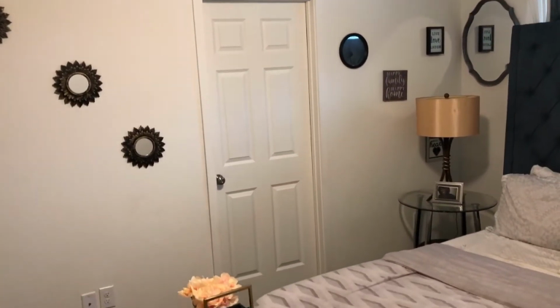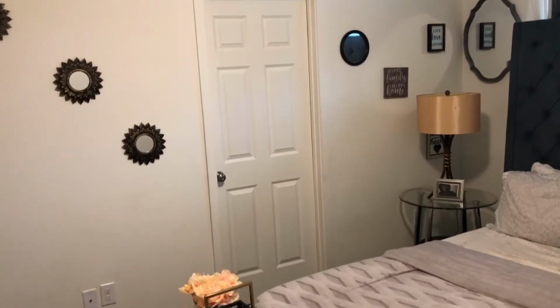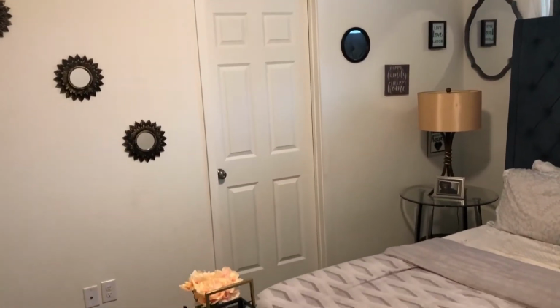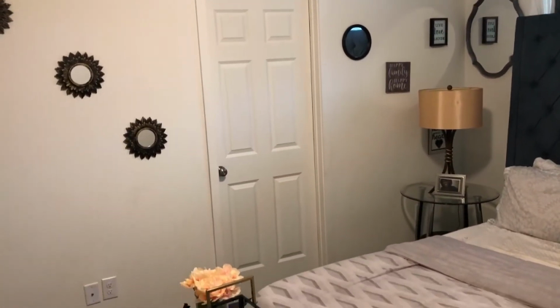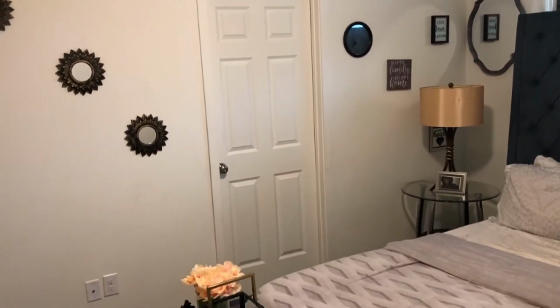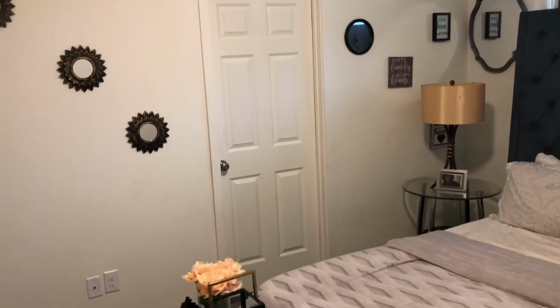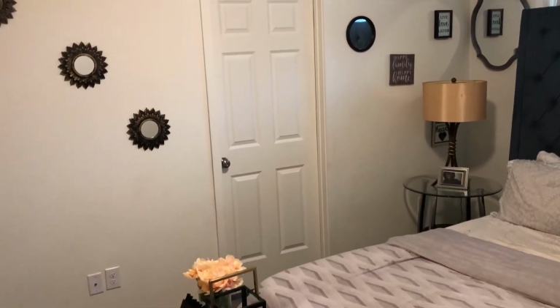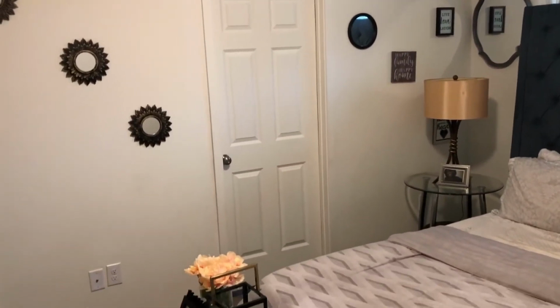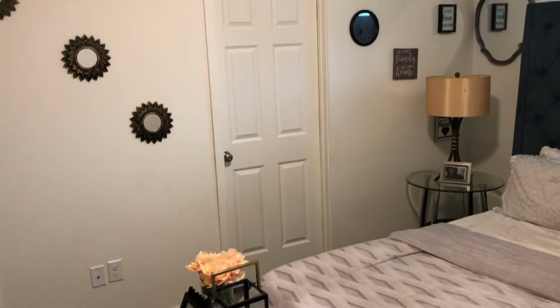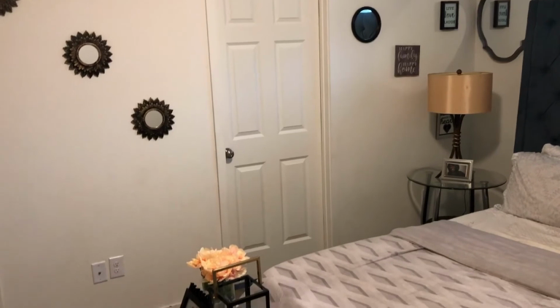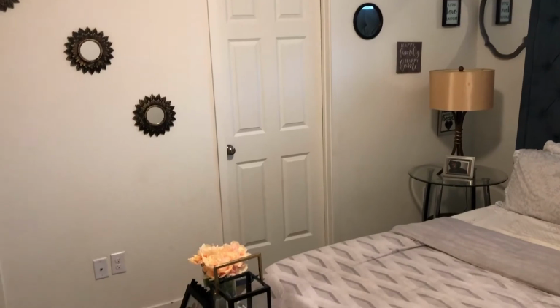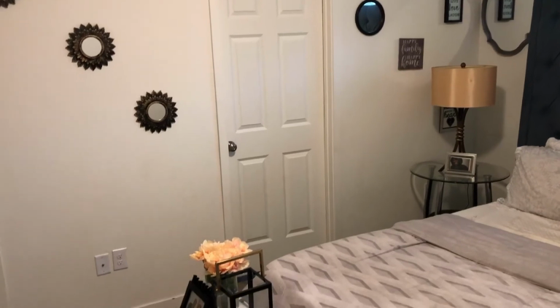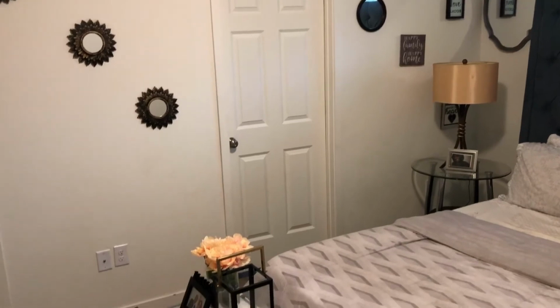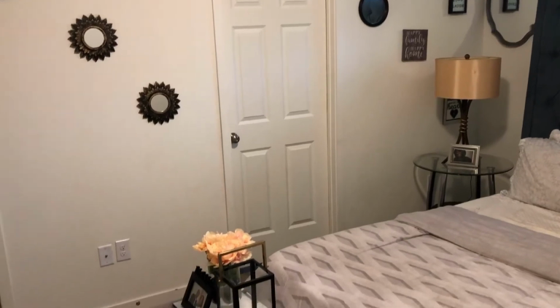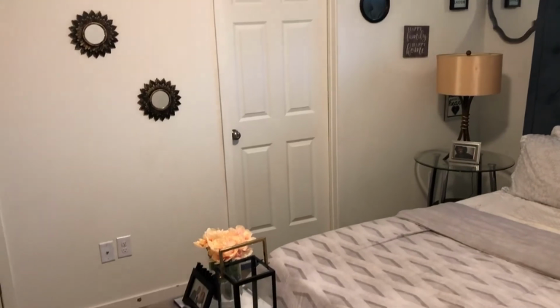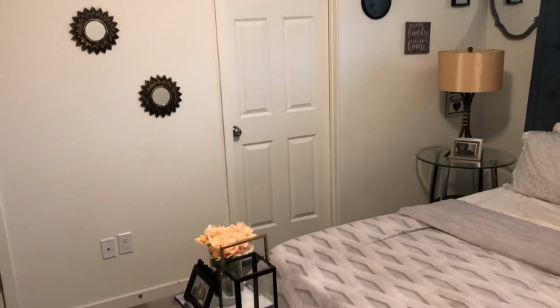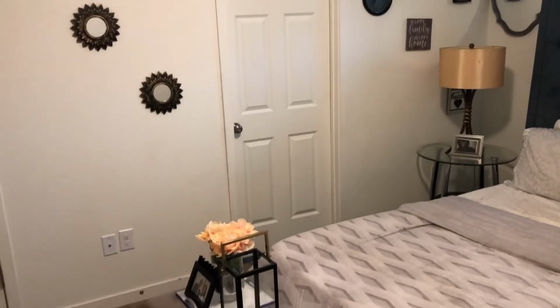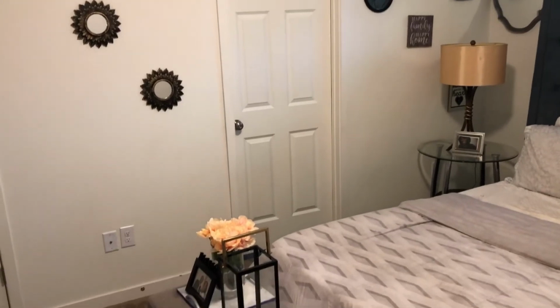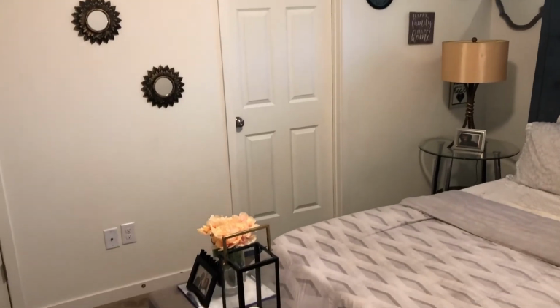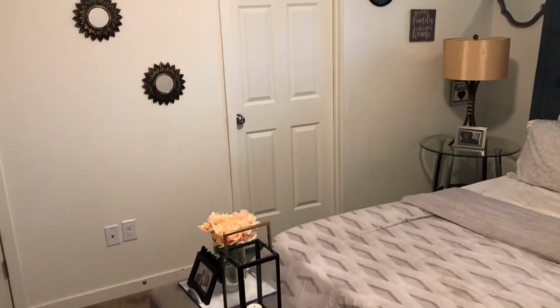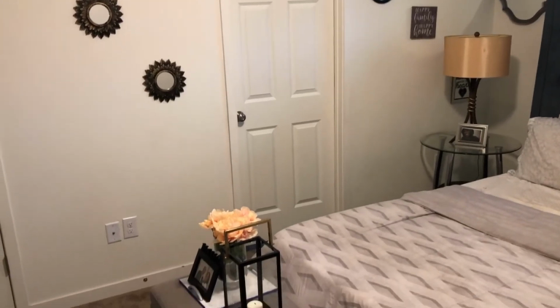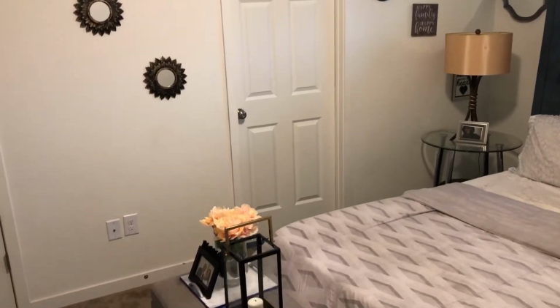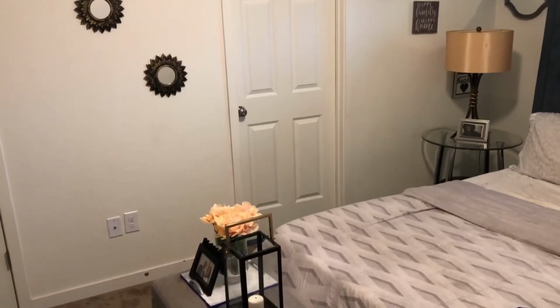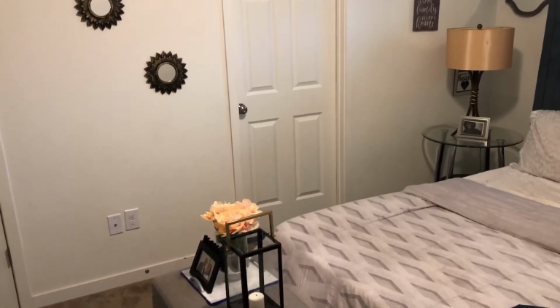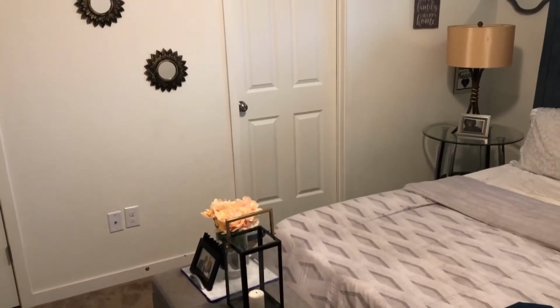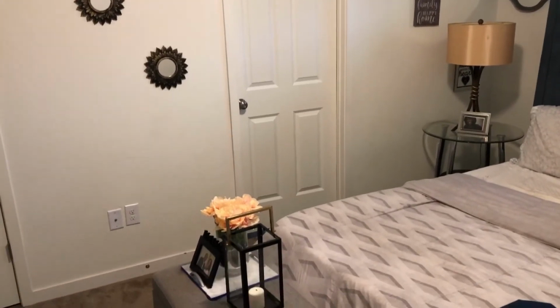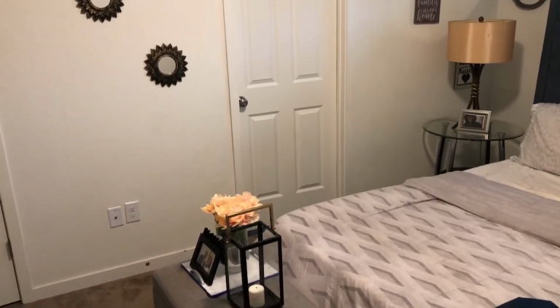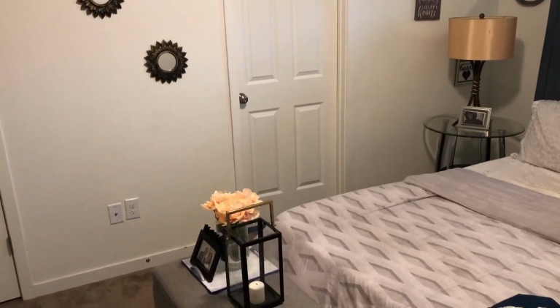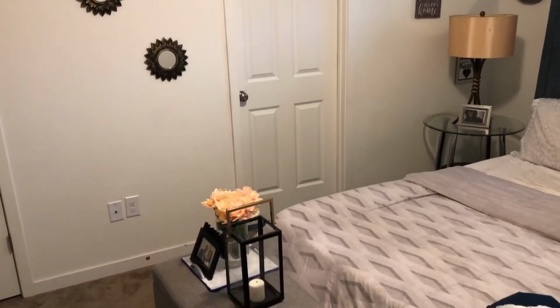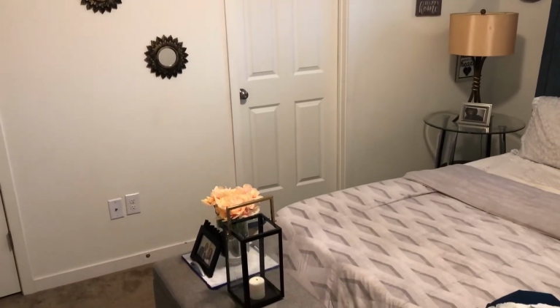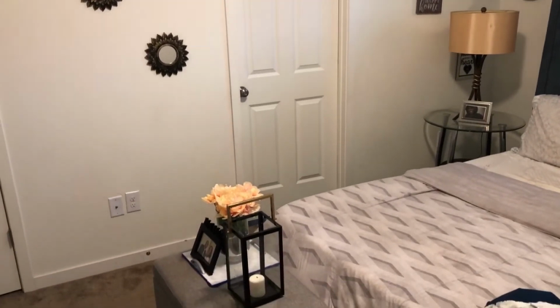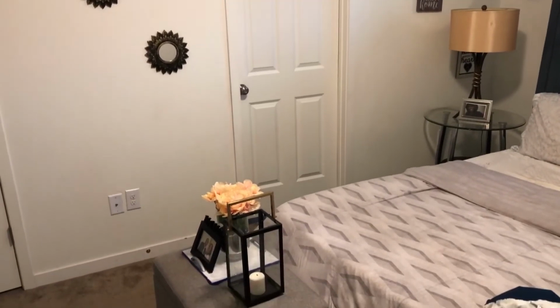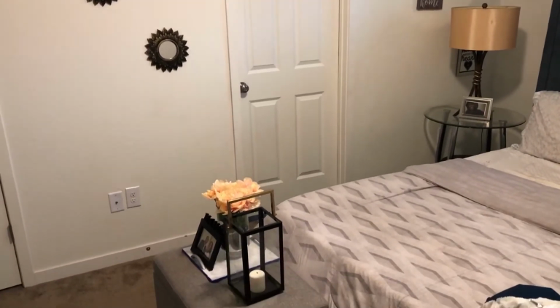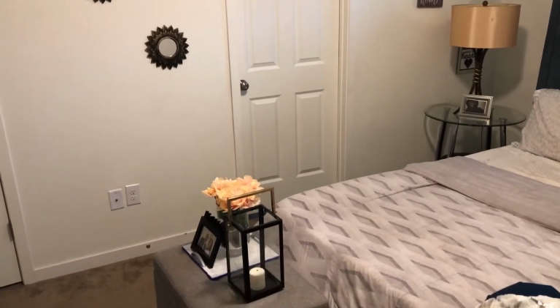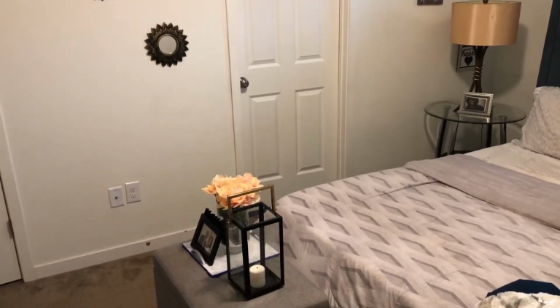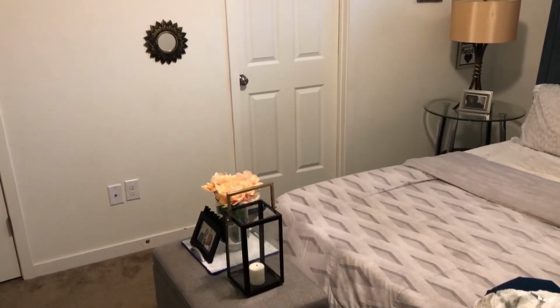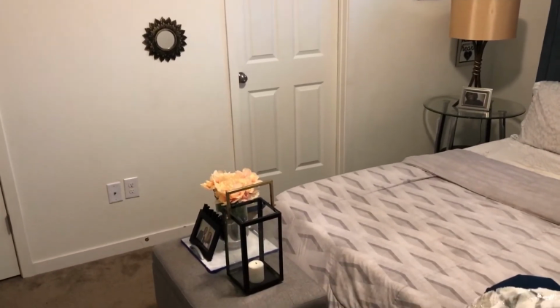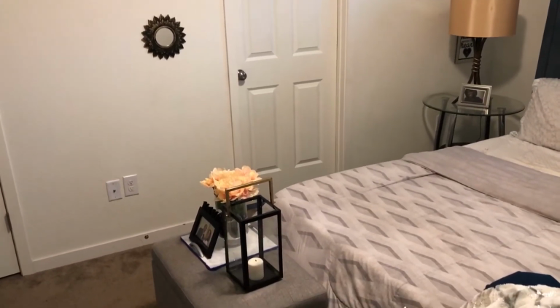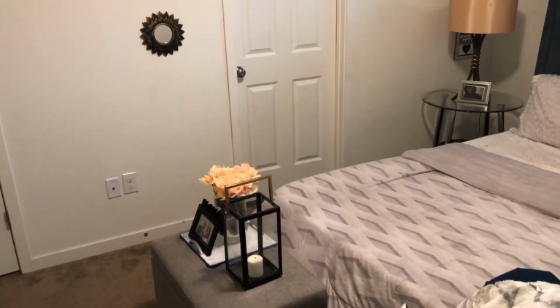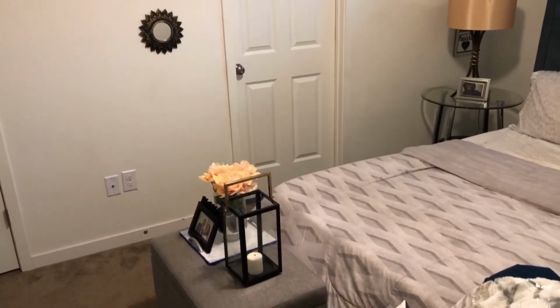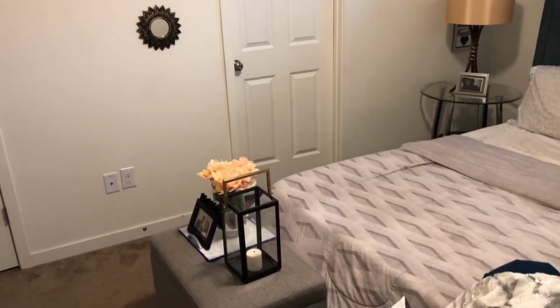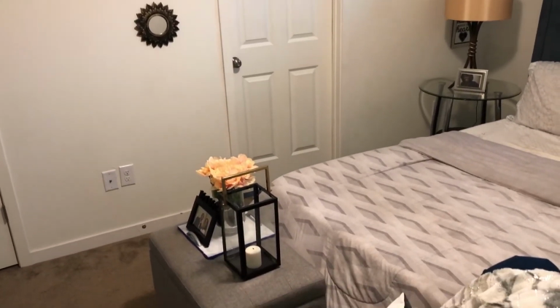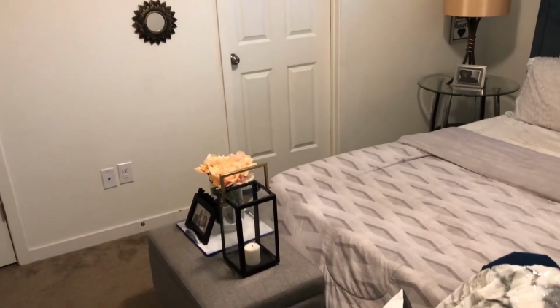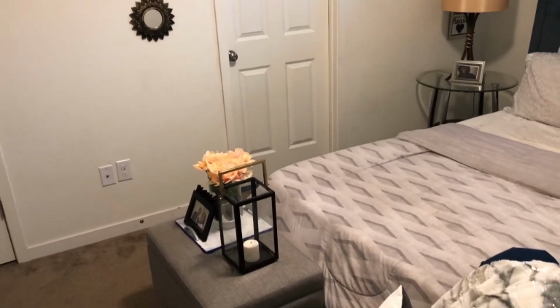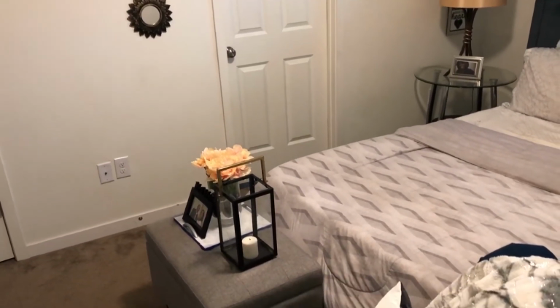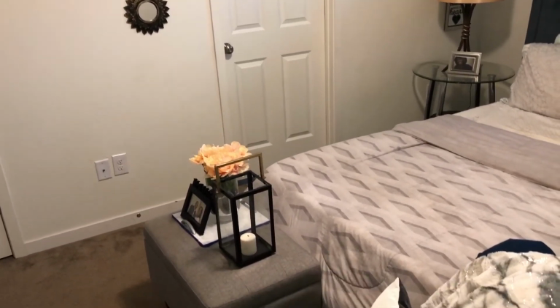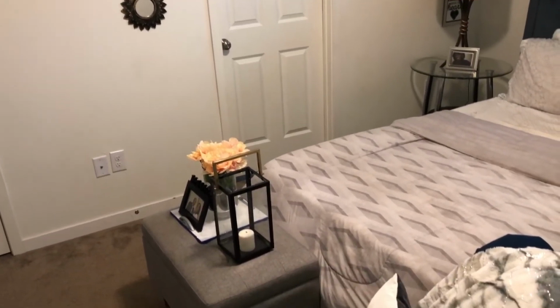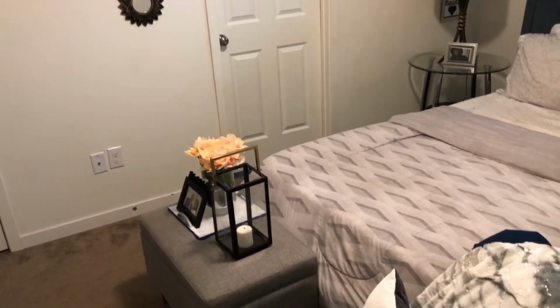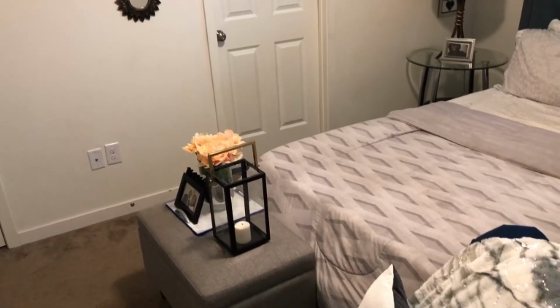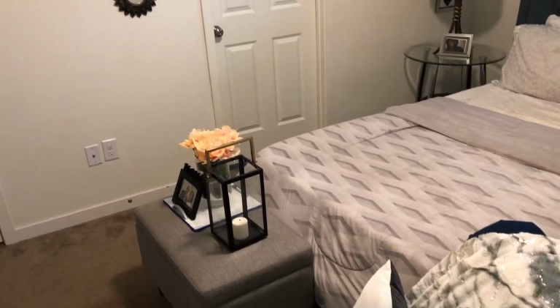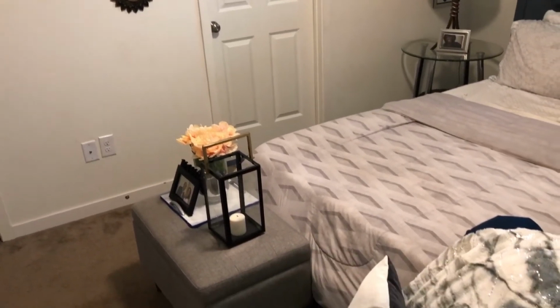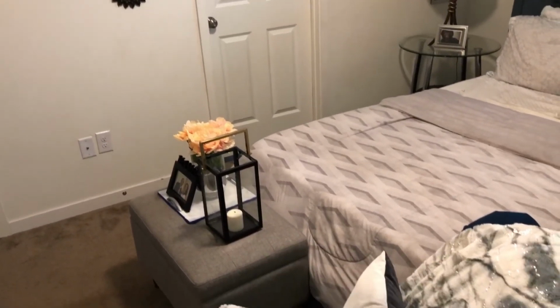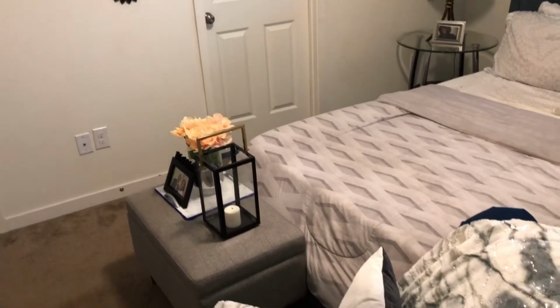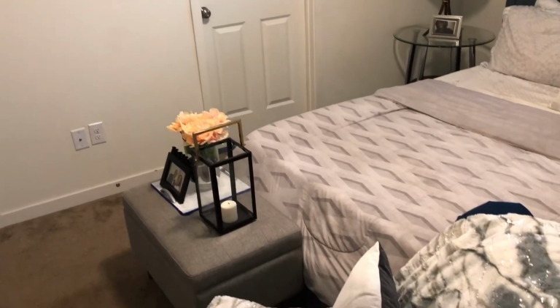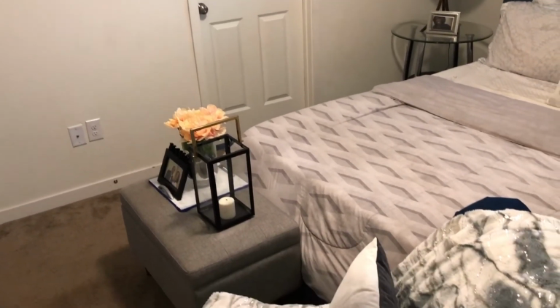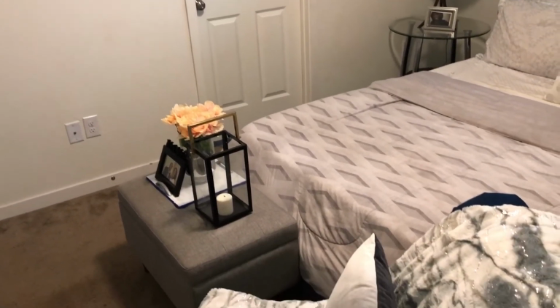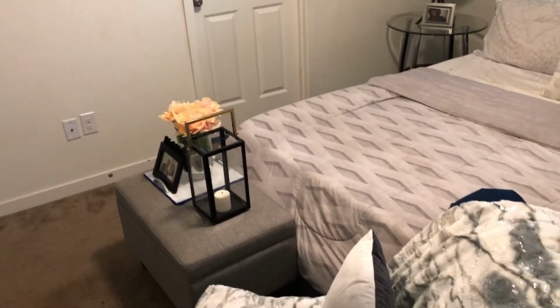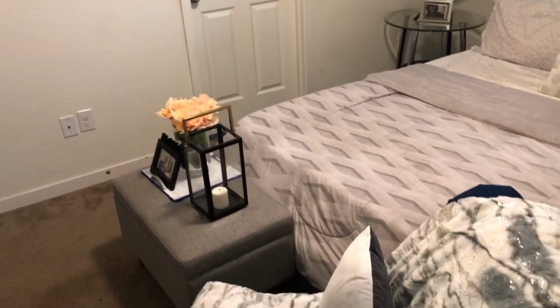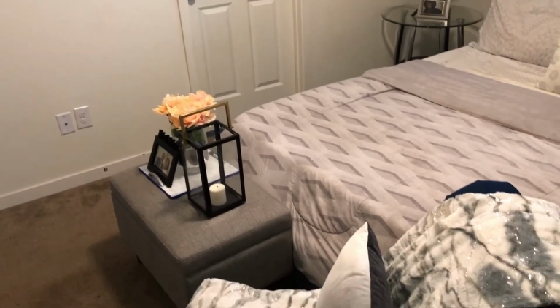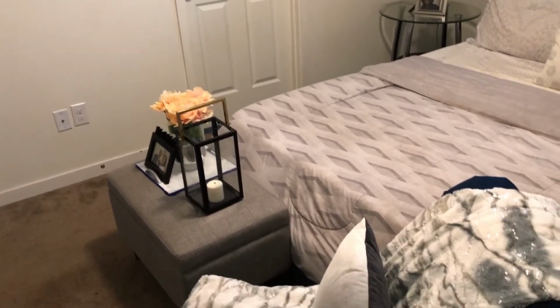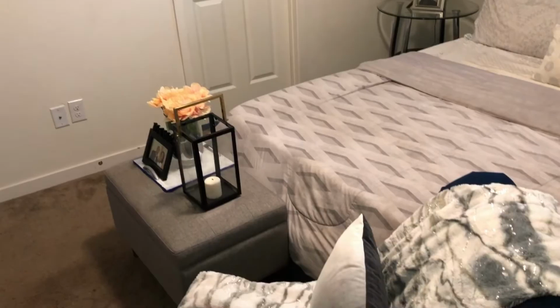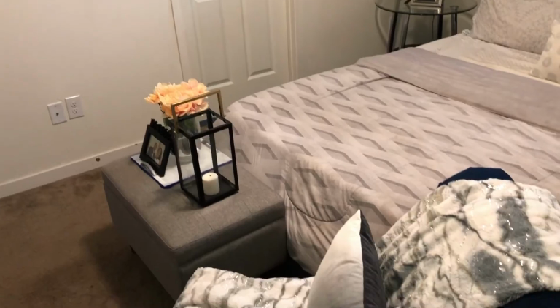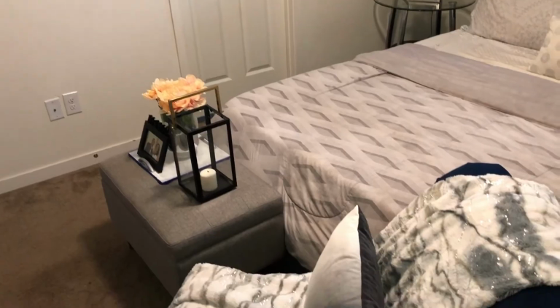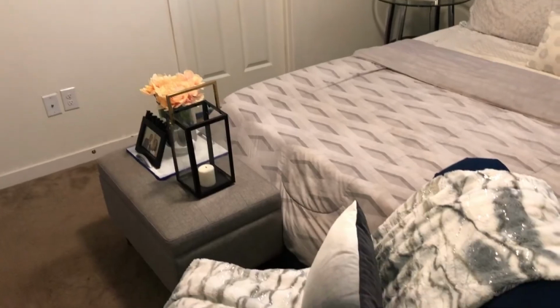There's not much in my bedroom guys, but it's very clean, it's cozy and it's exactly what we want.